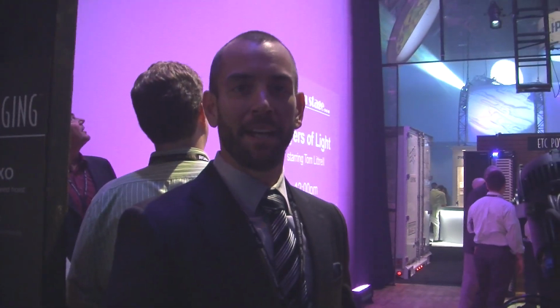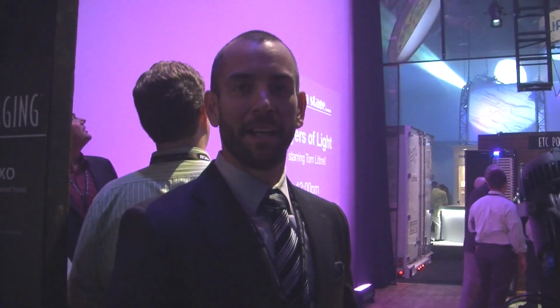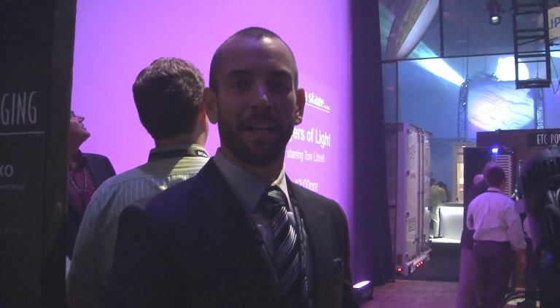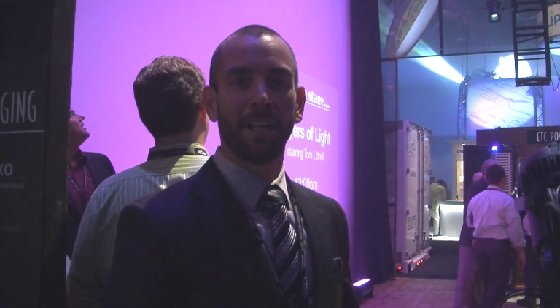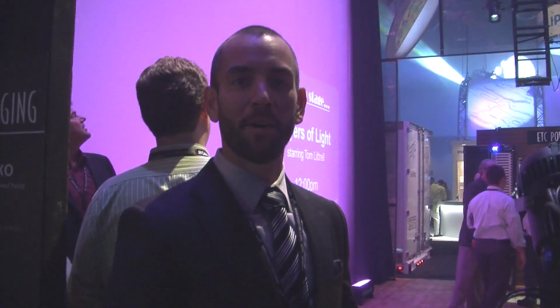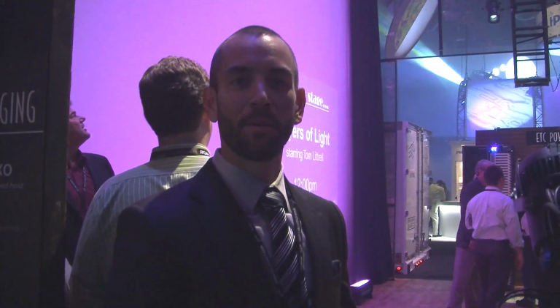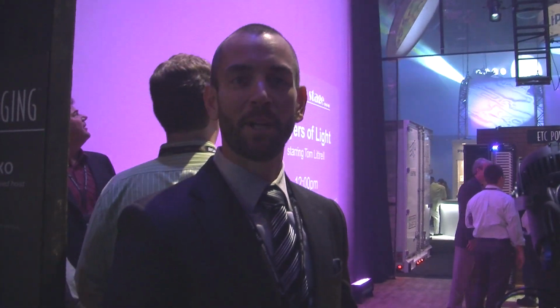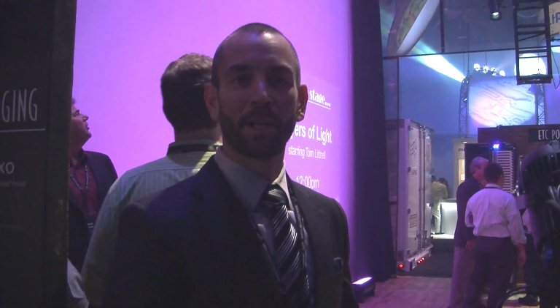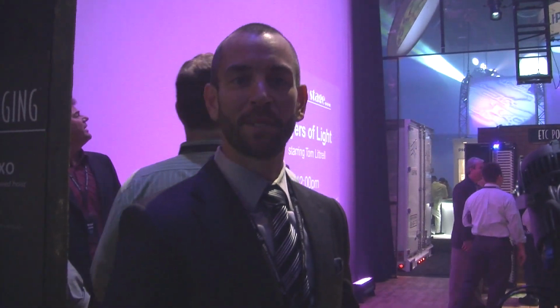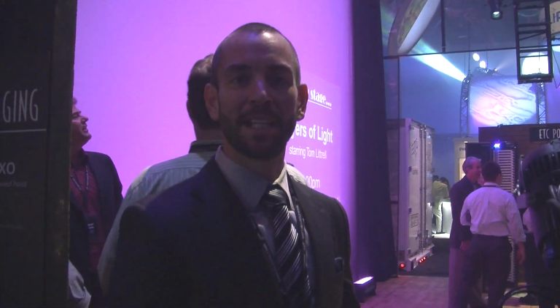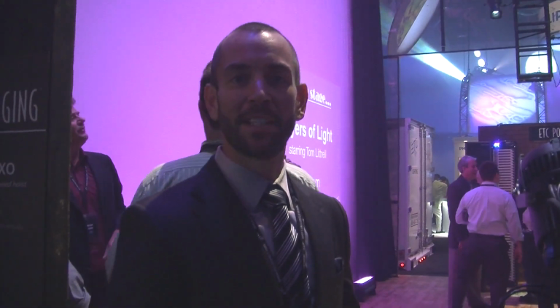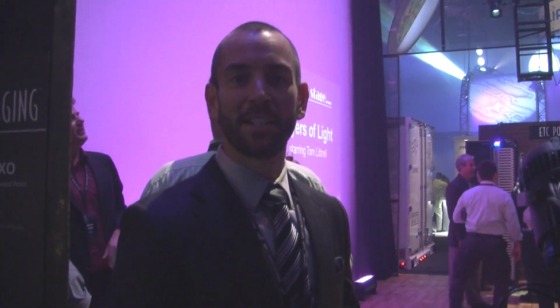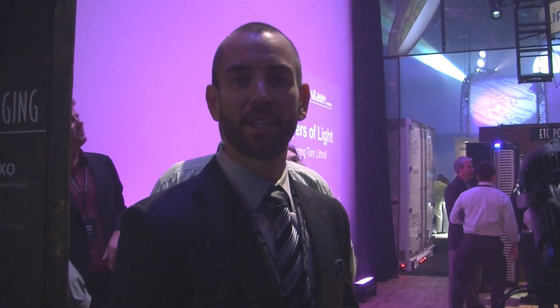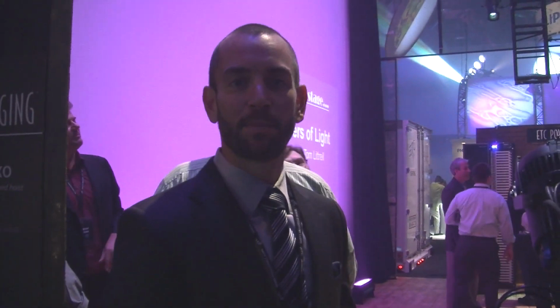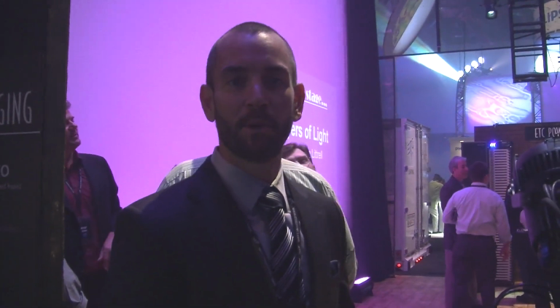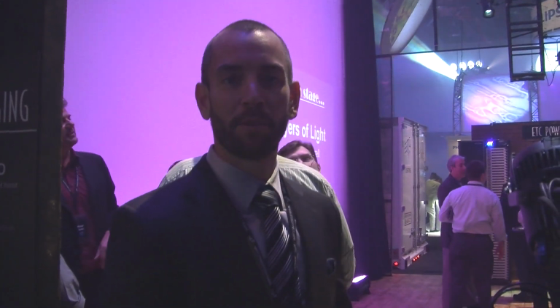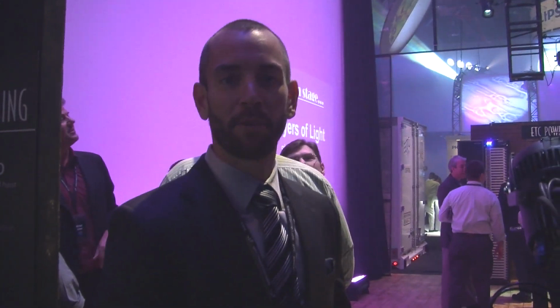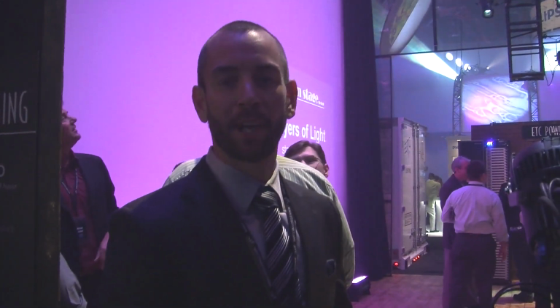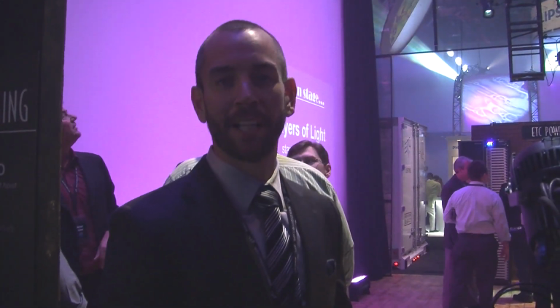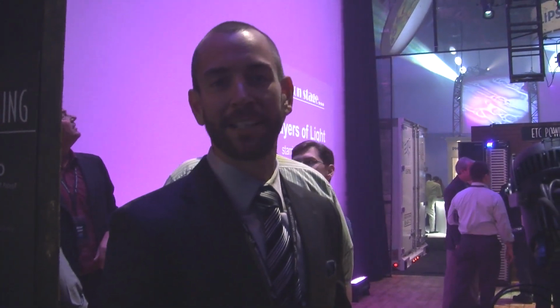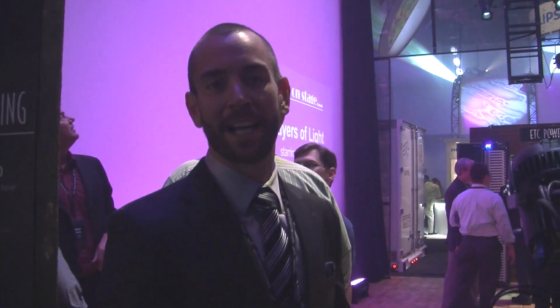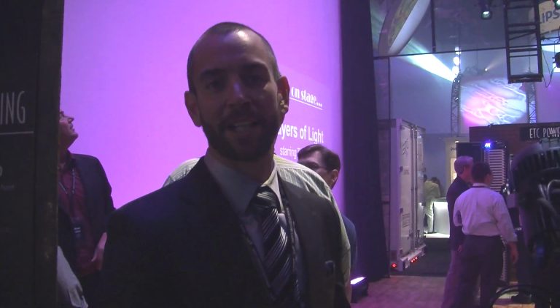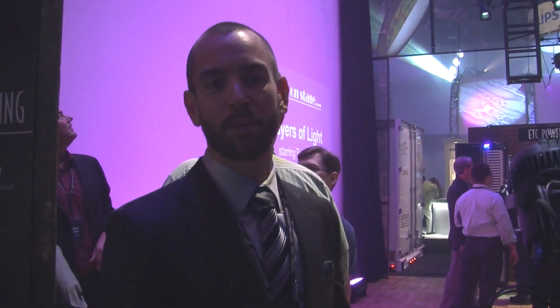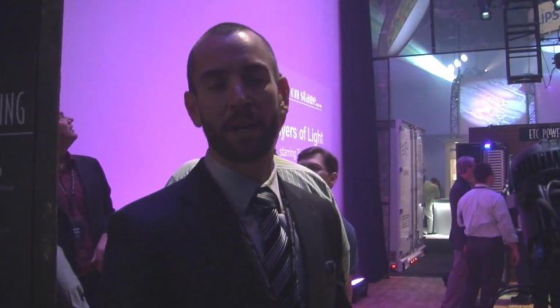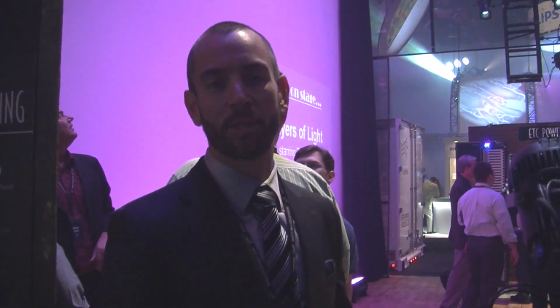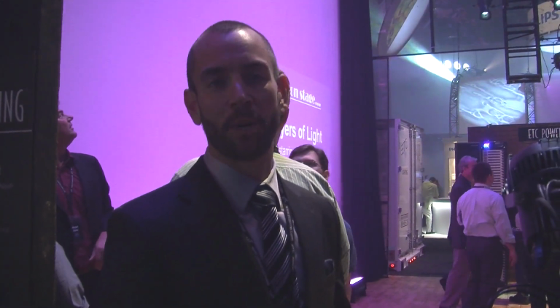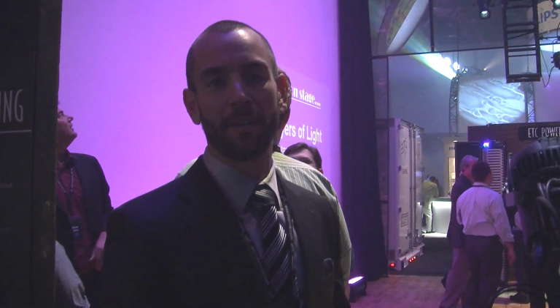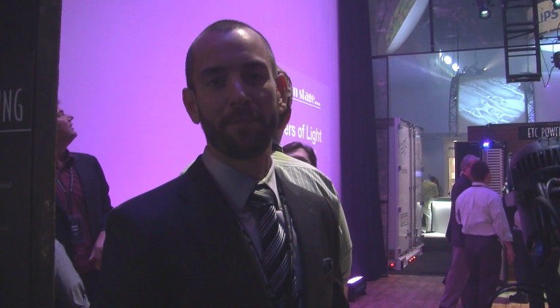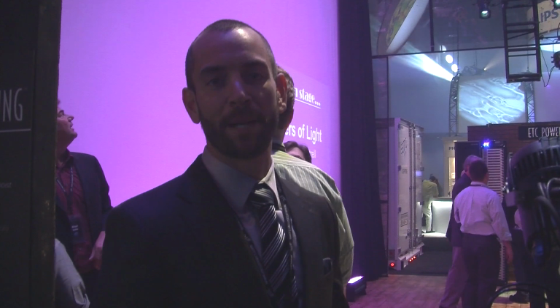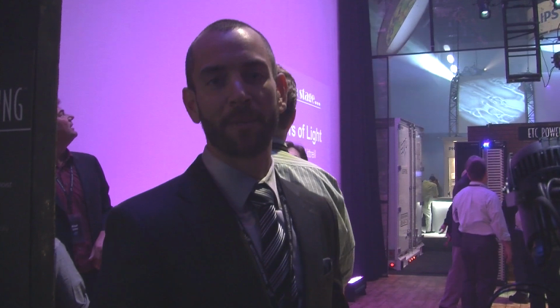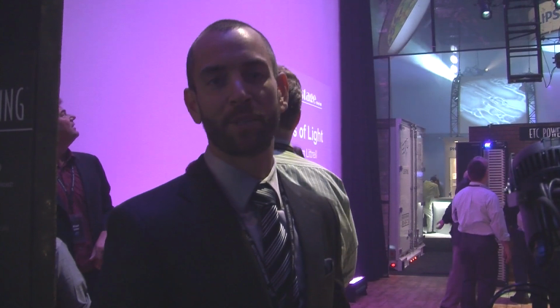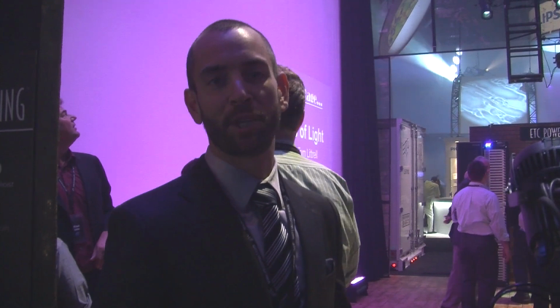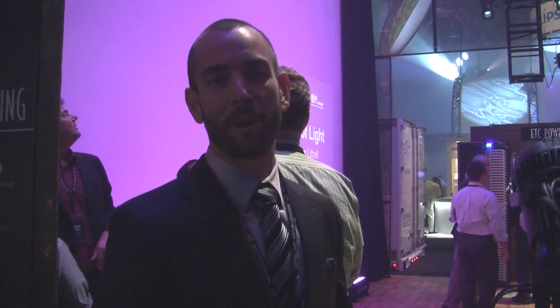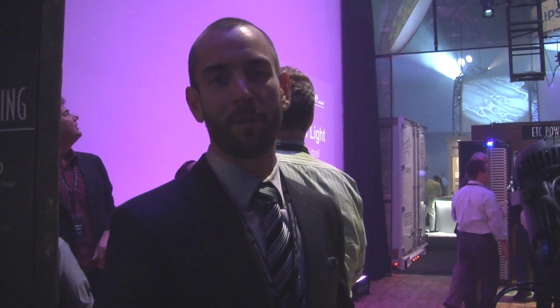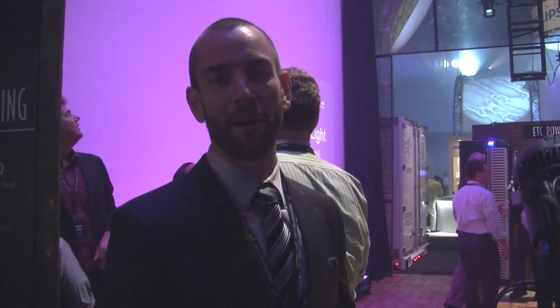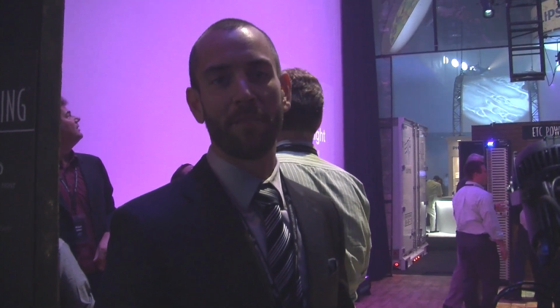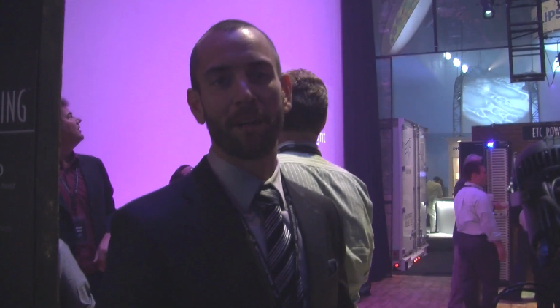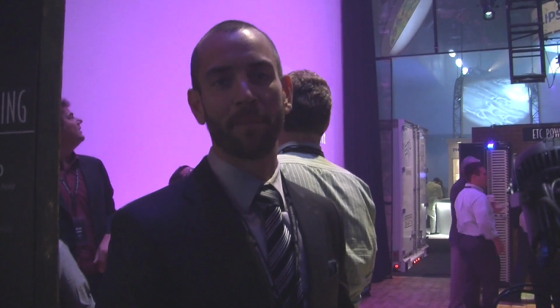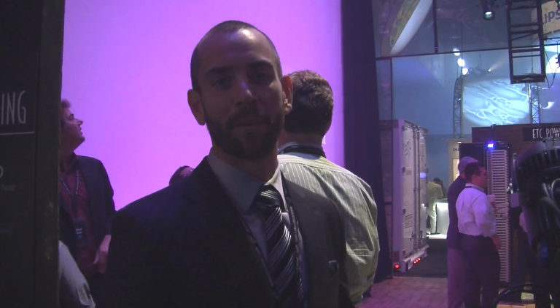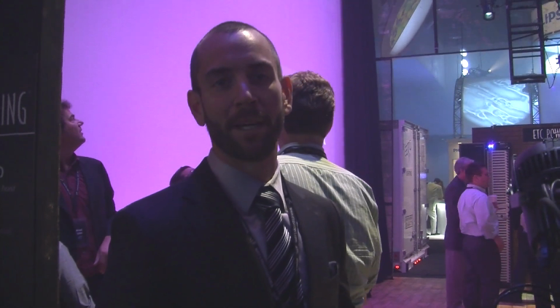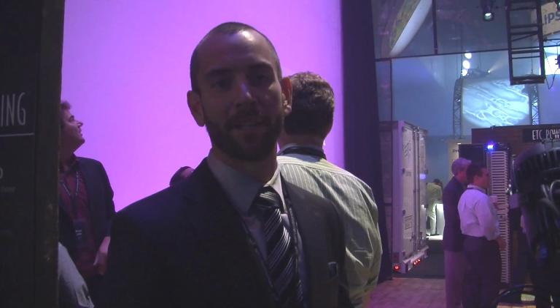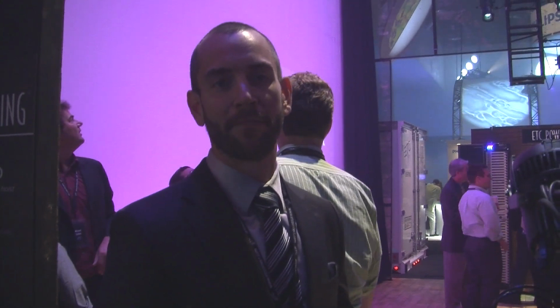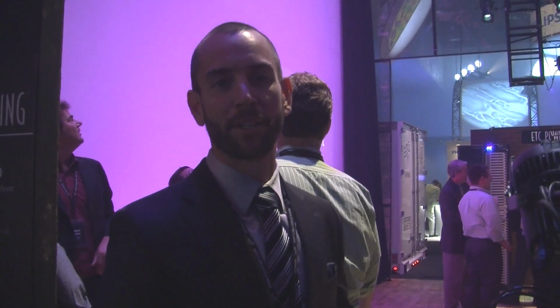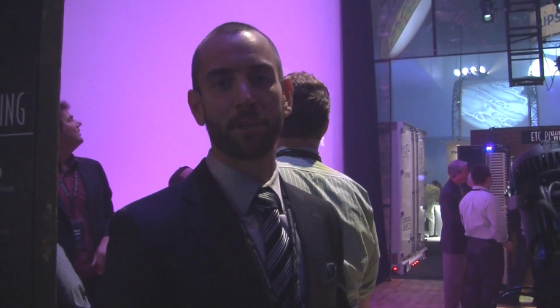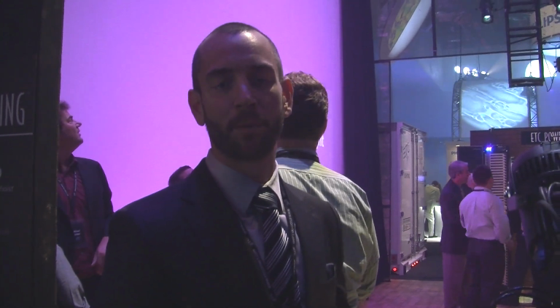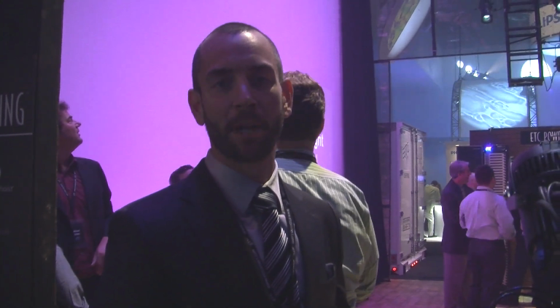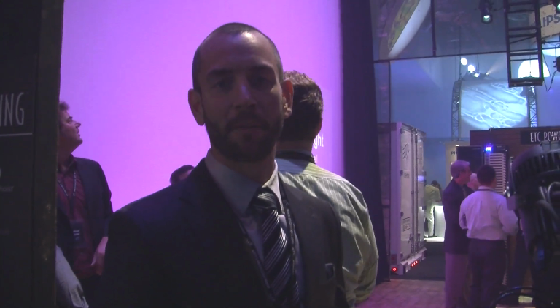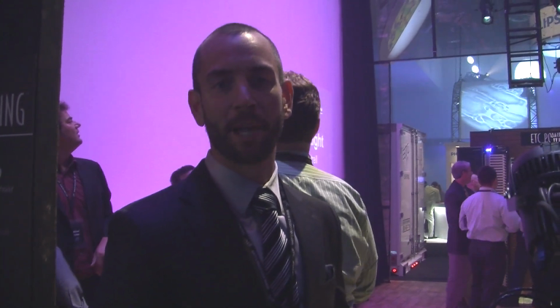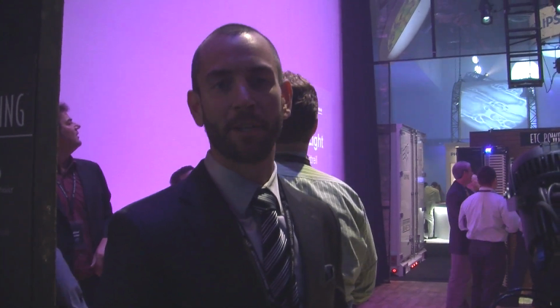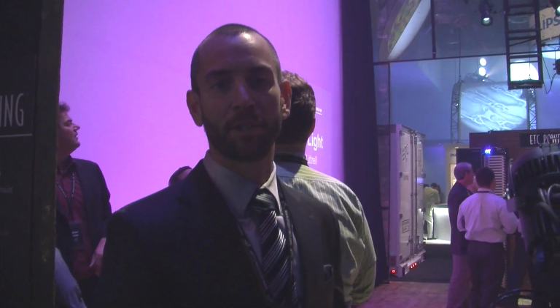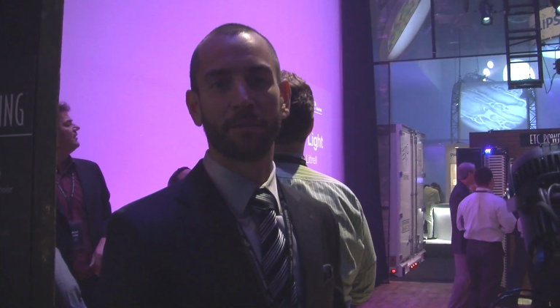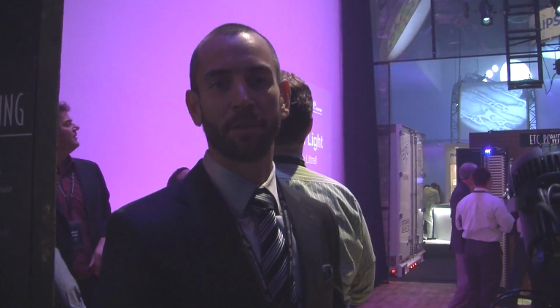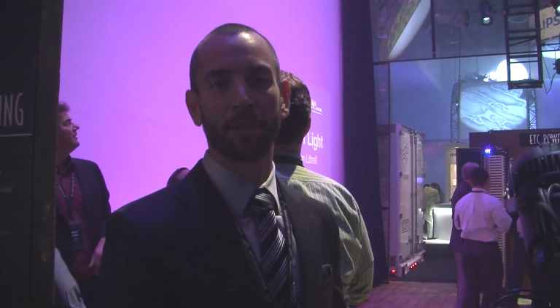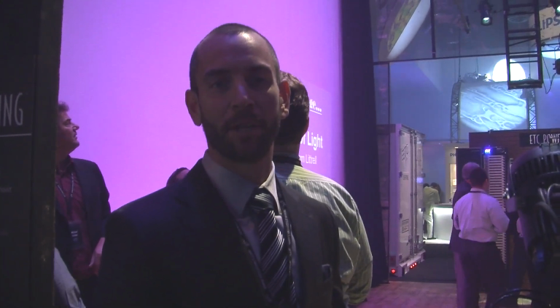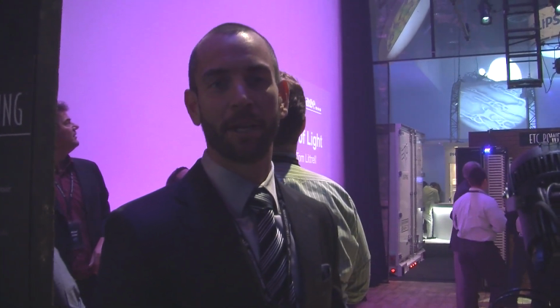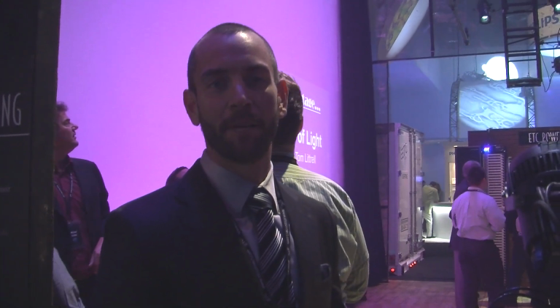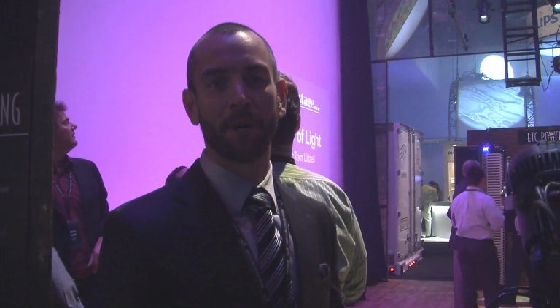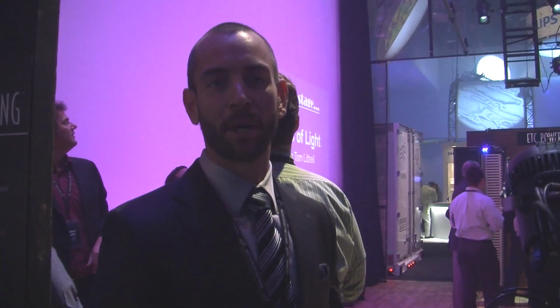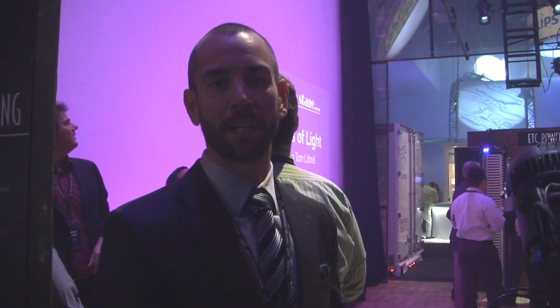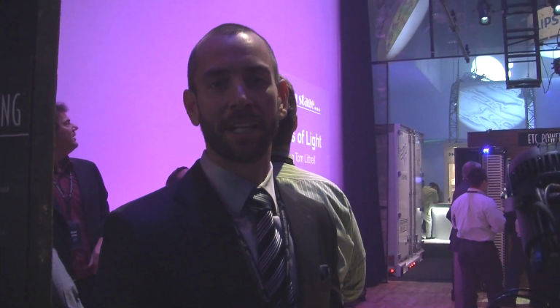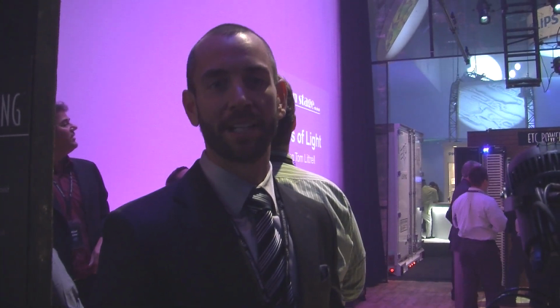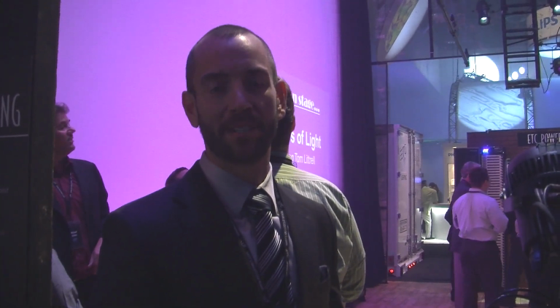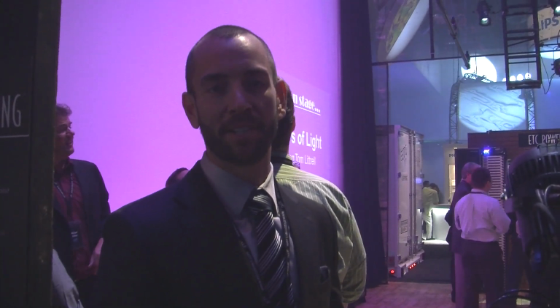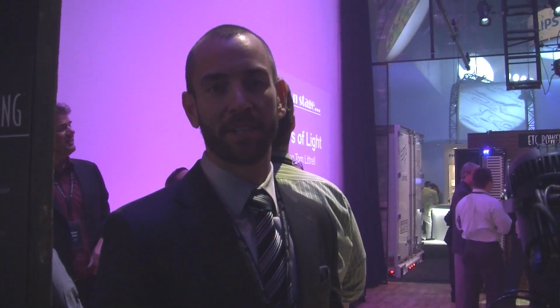Hello and welcome to ETC's booth for LDI 2012. My name is Jim Uphoff. I'm the fixture product manager for marketing at ETC.